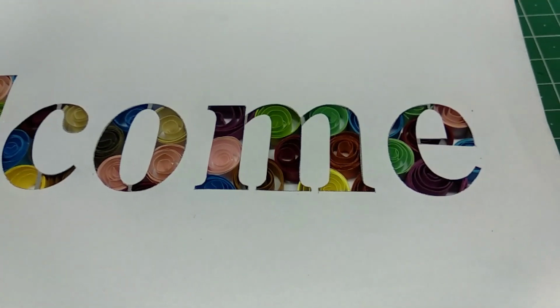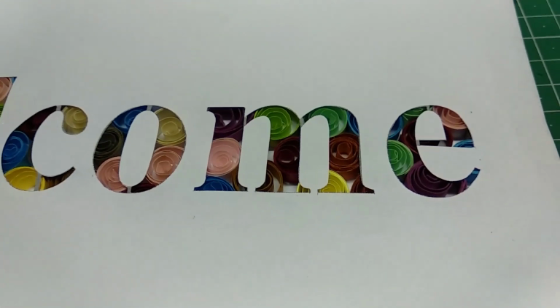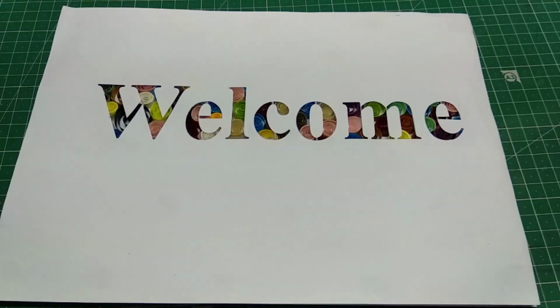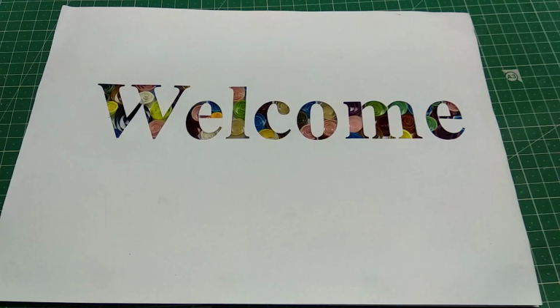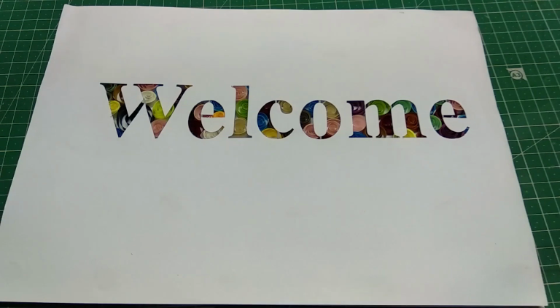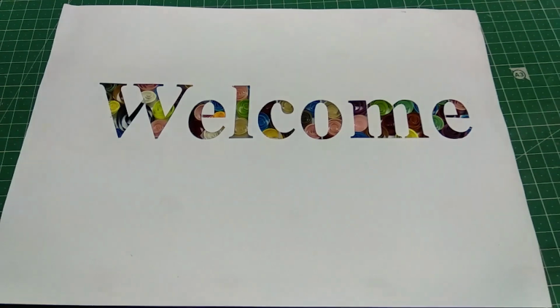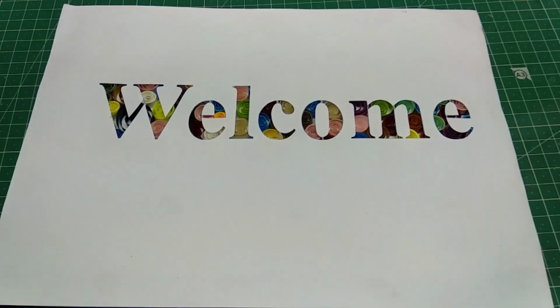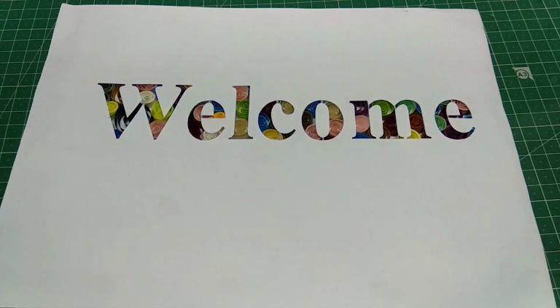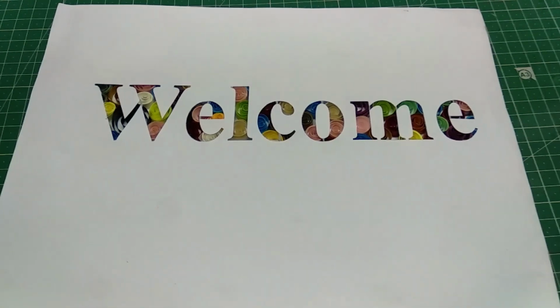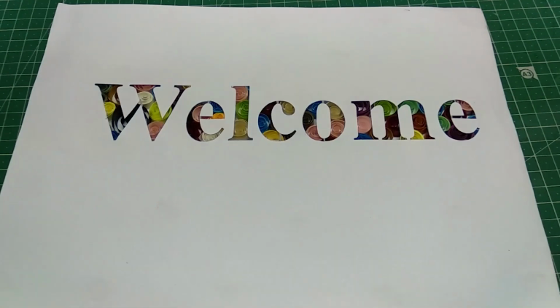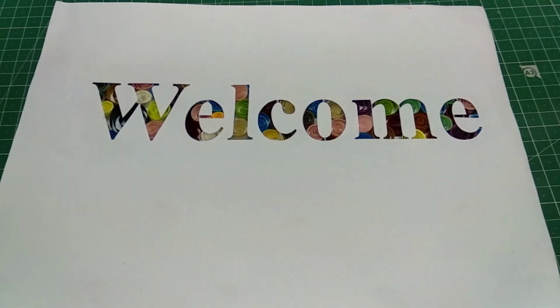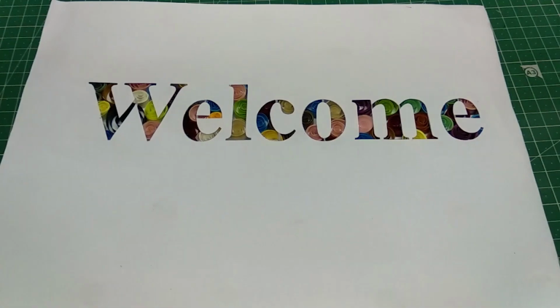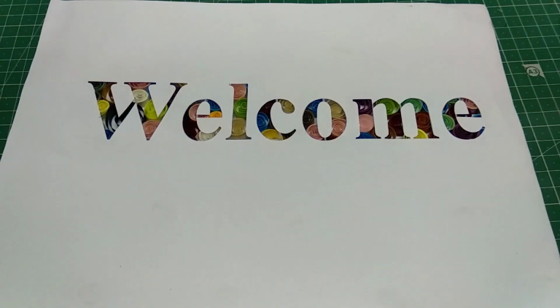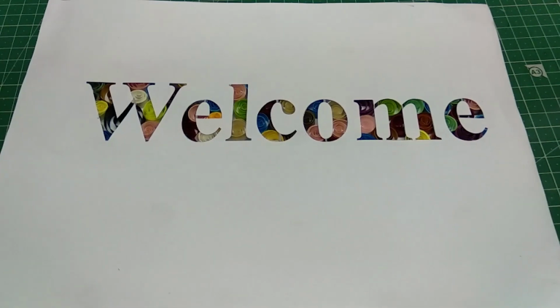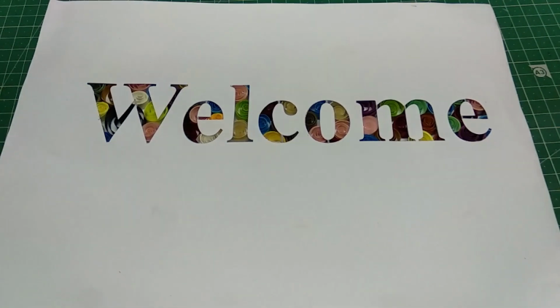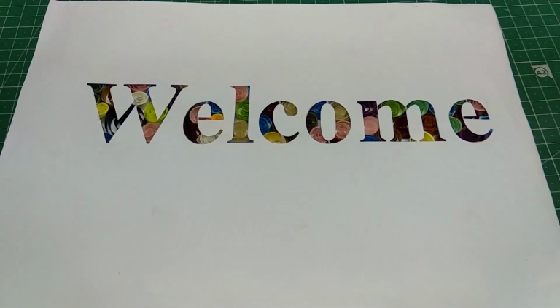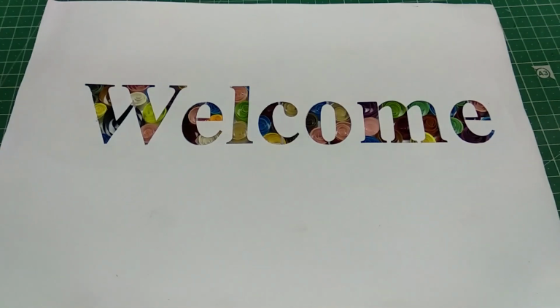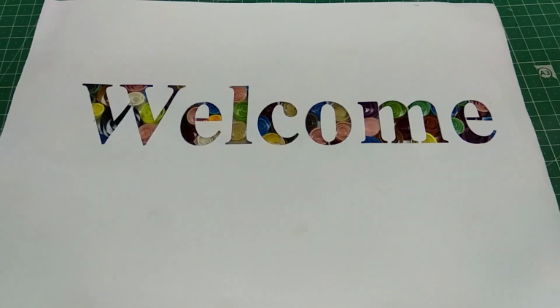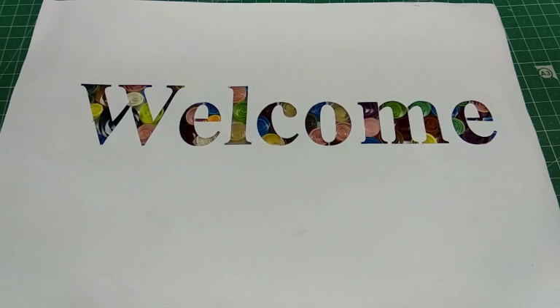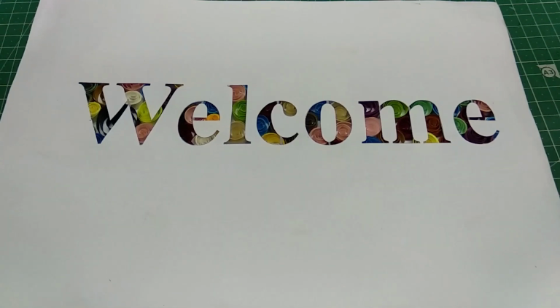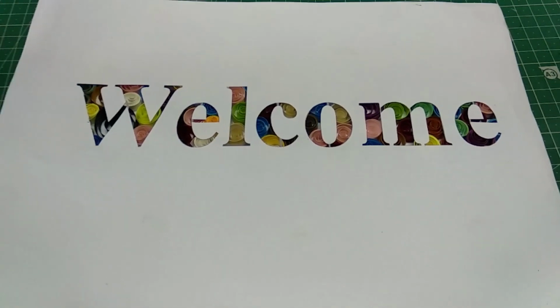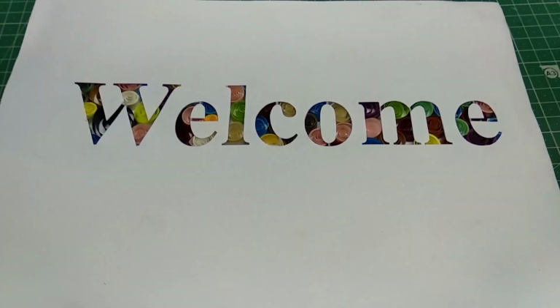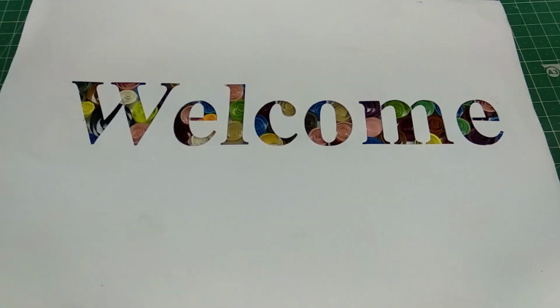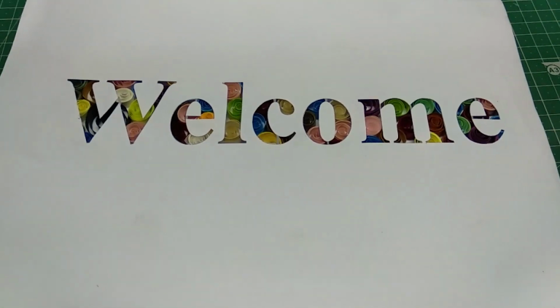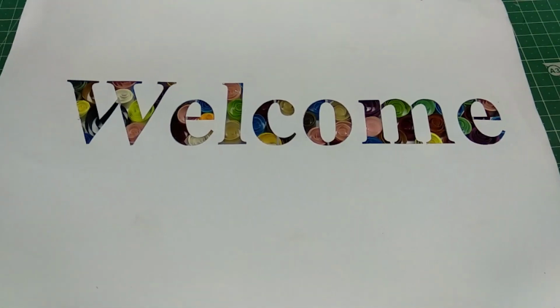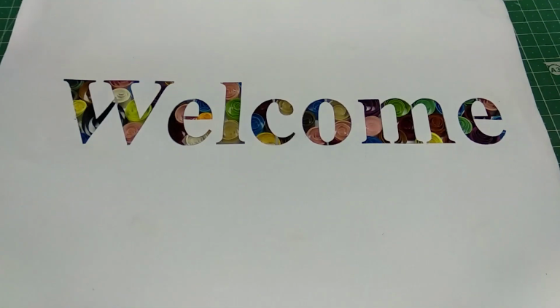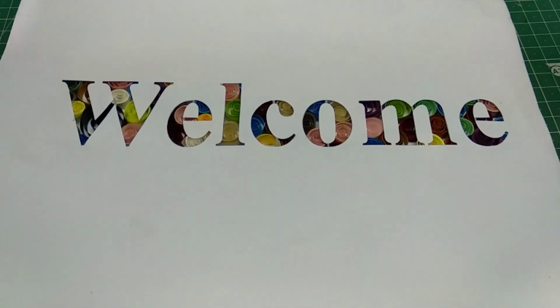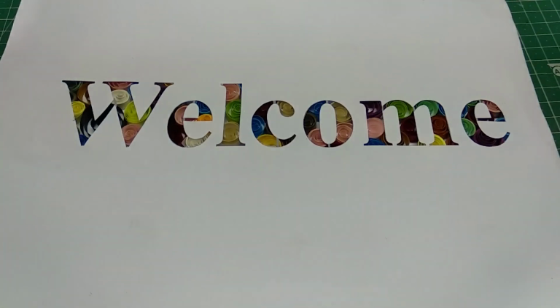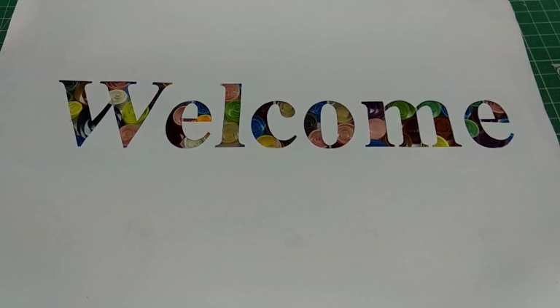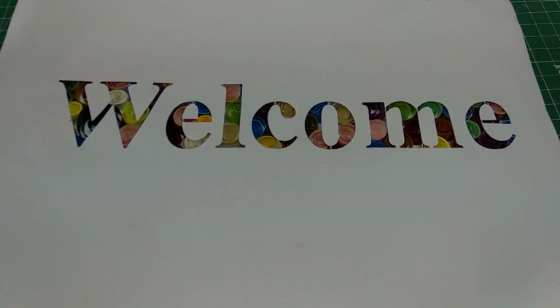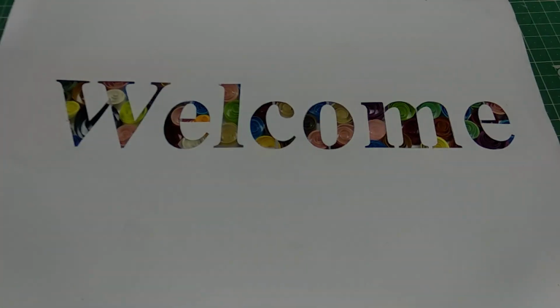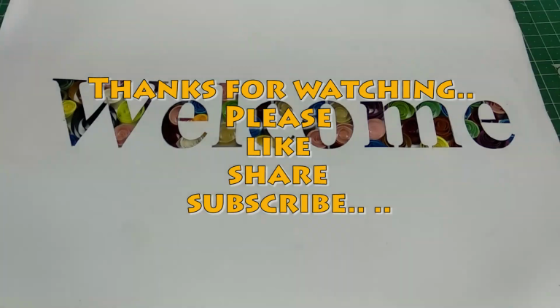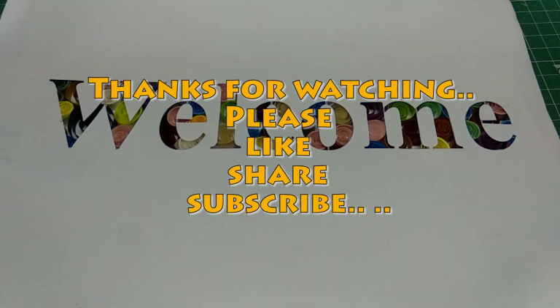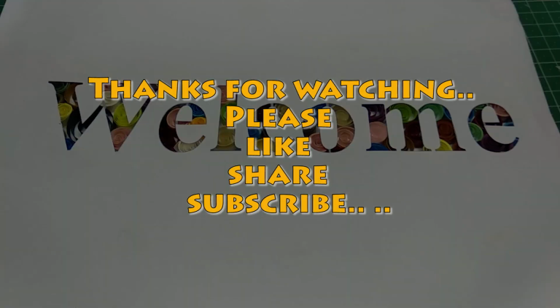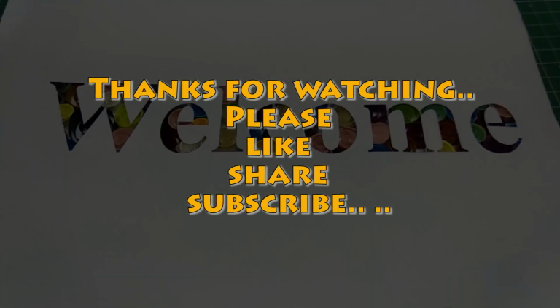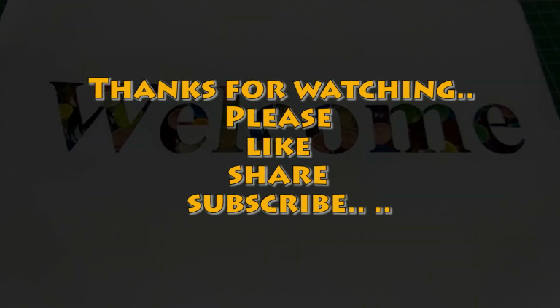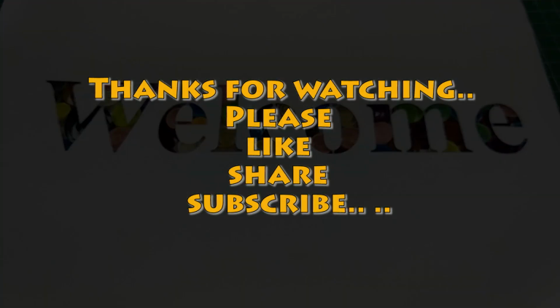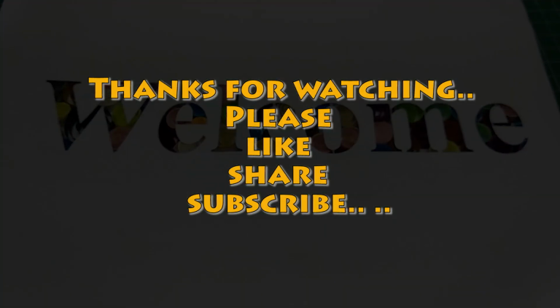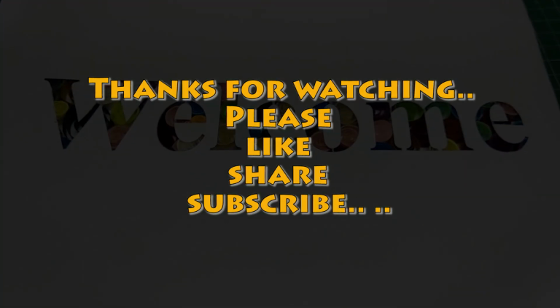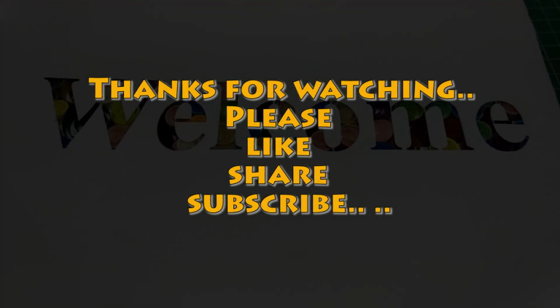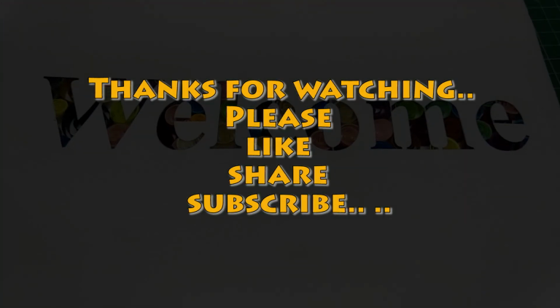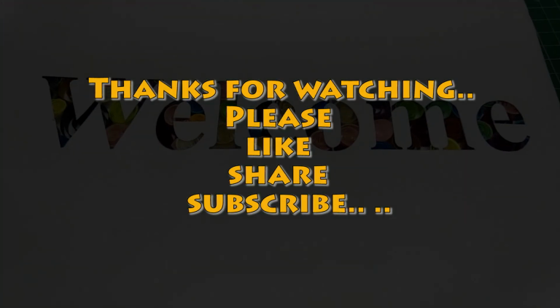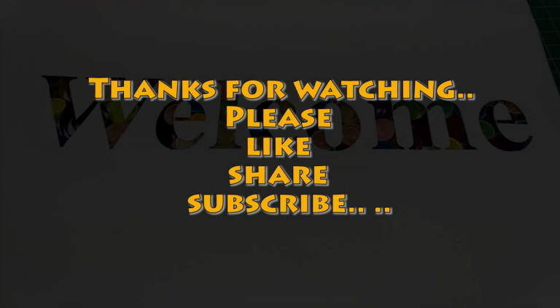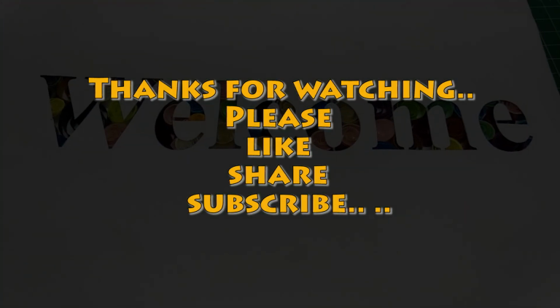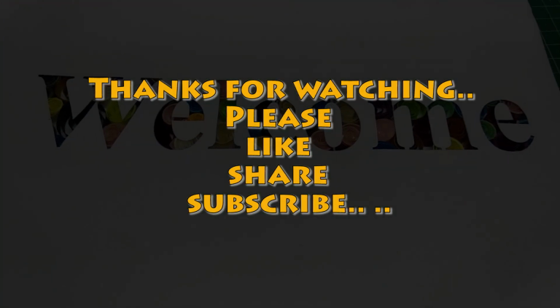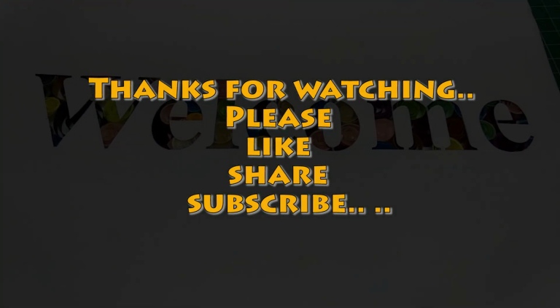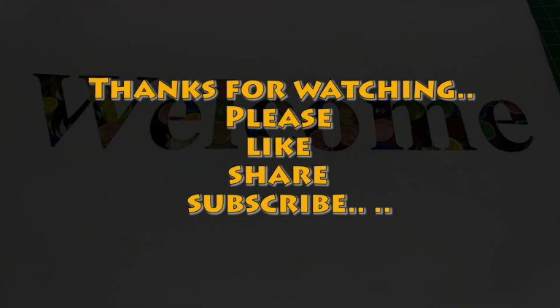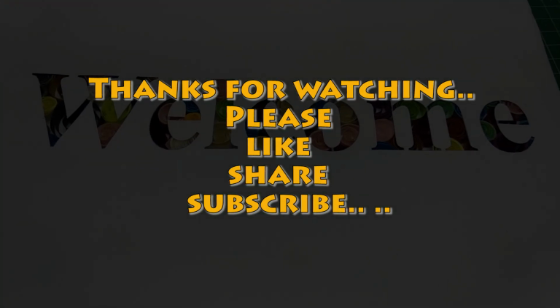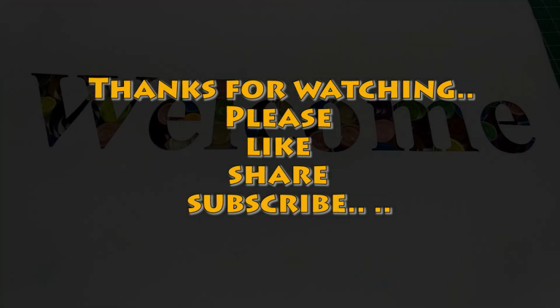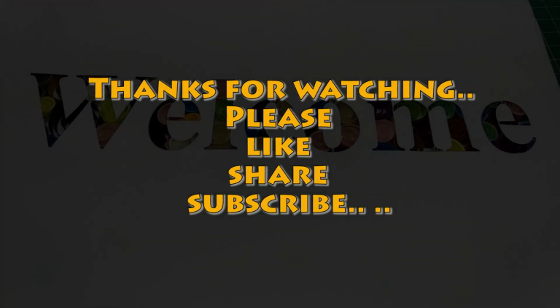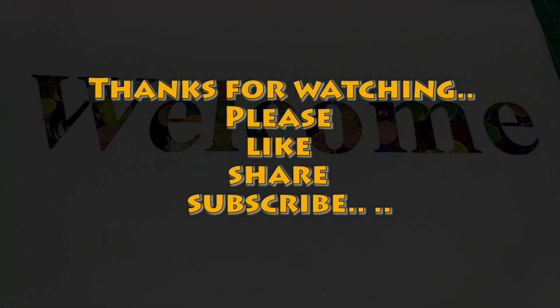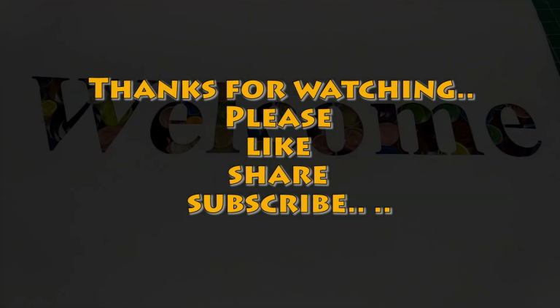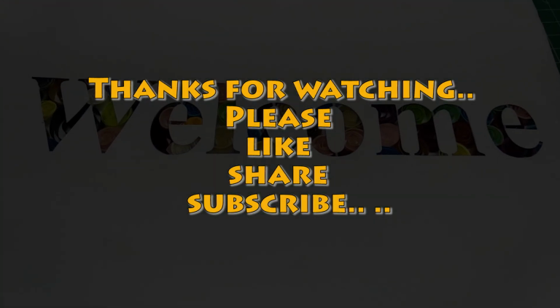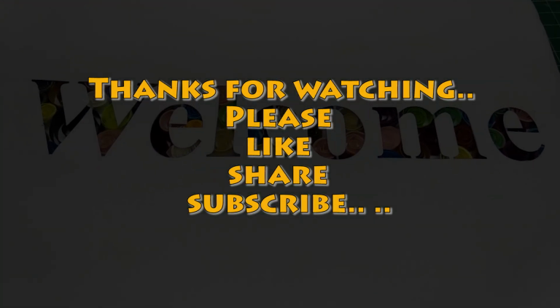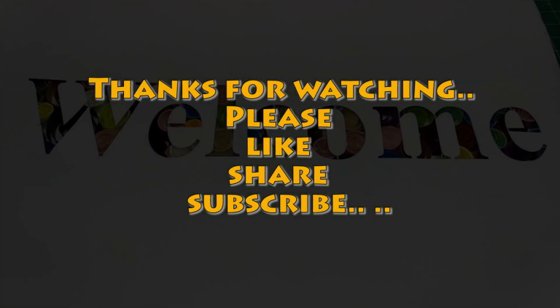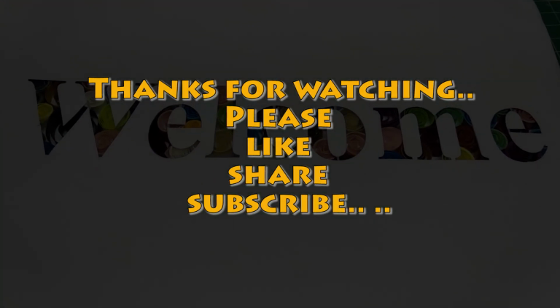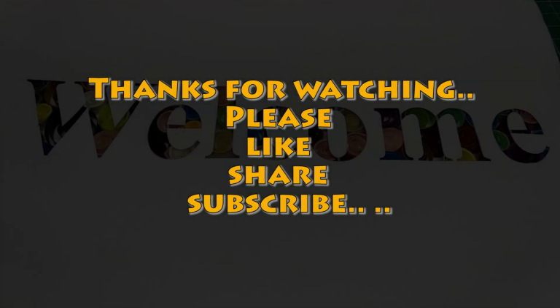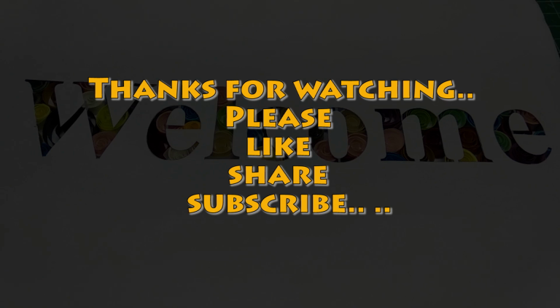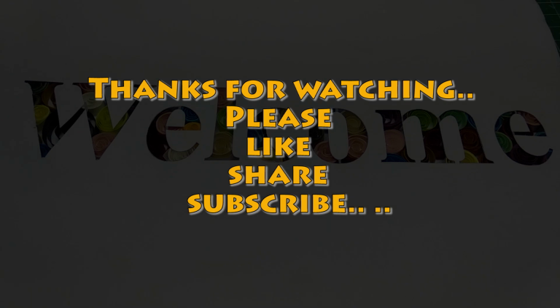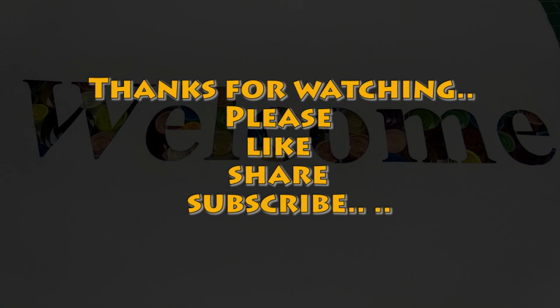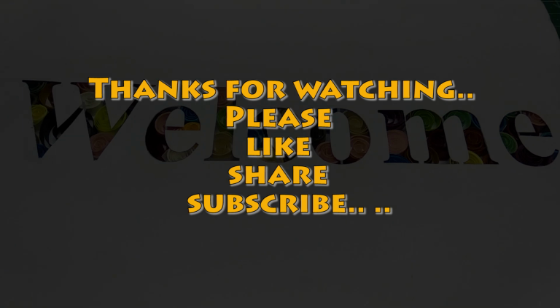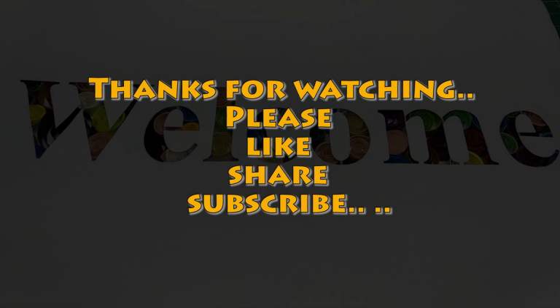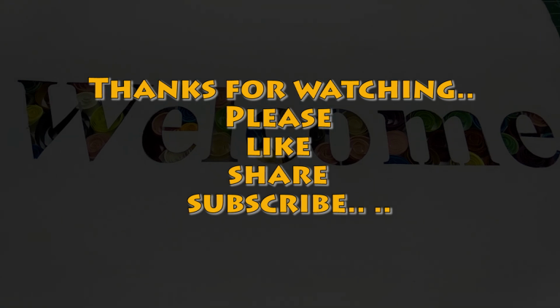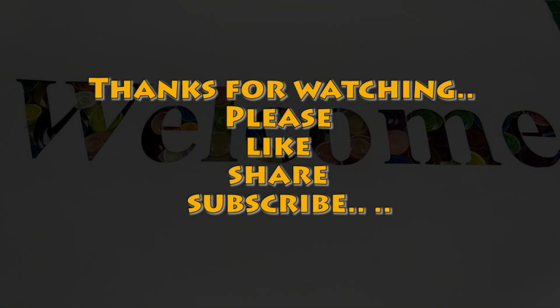If you like this video, please subscribe, share, and like the video. Thanks for watching.